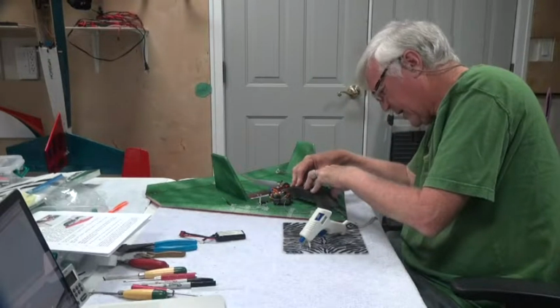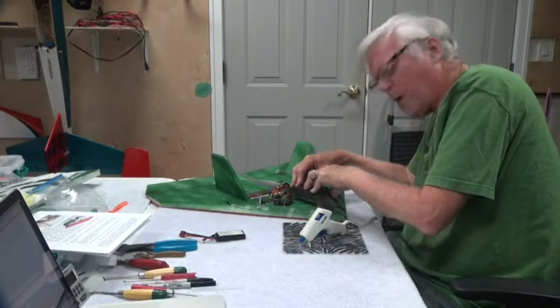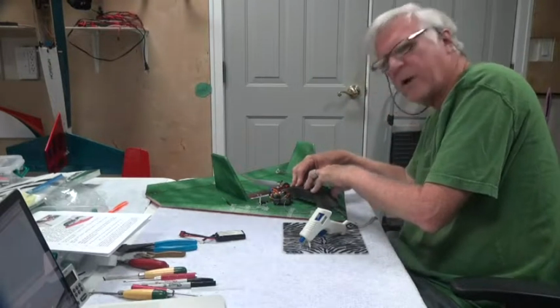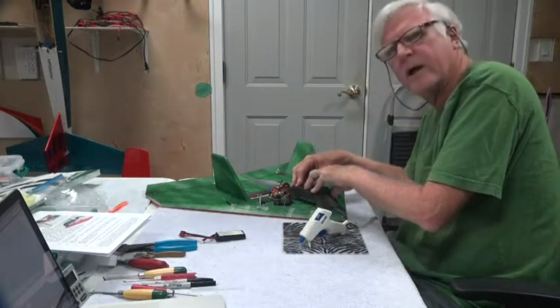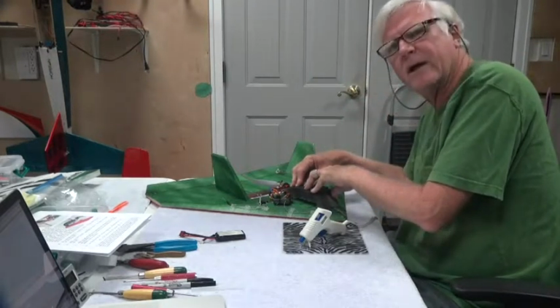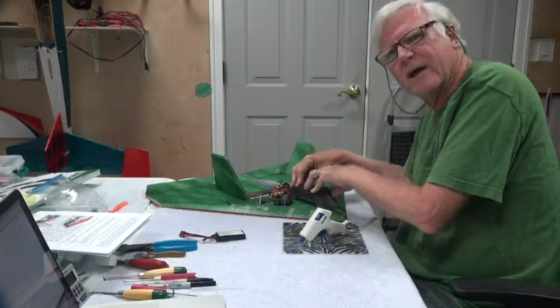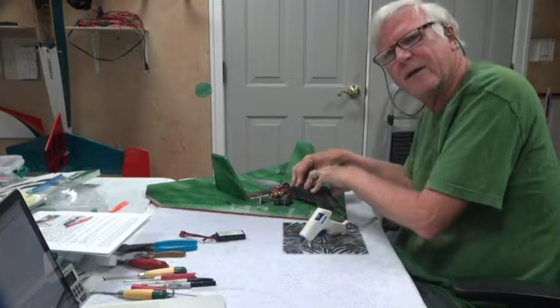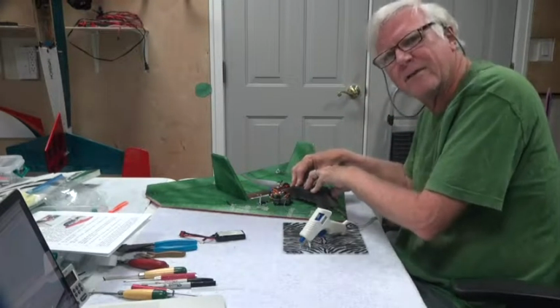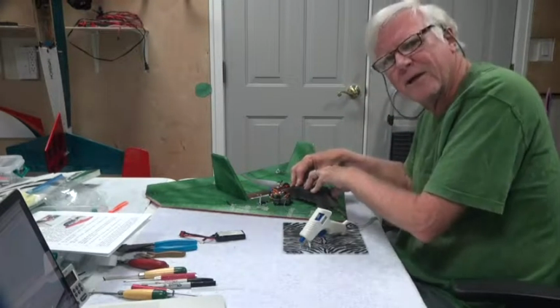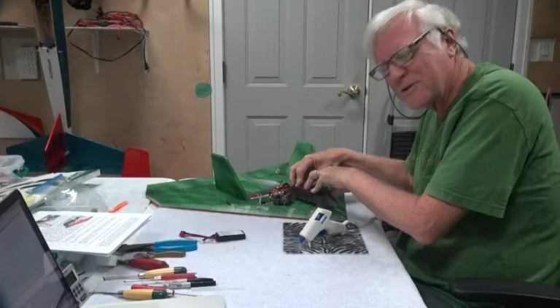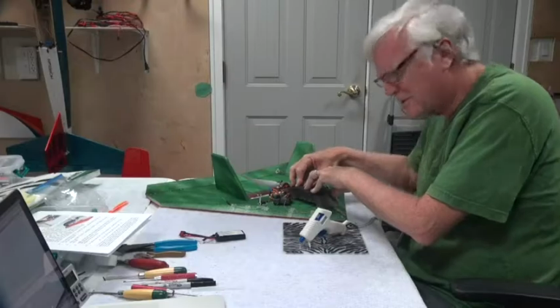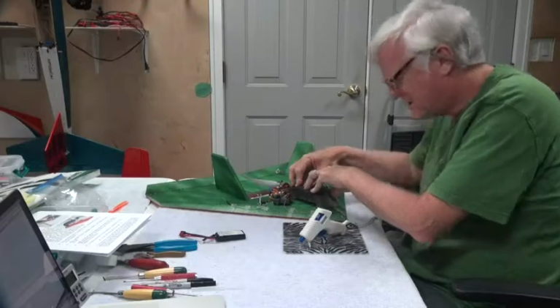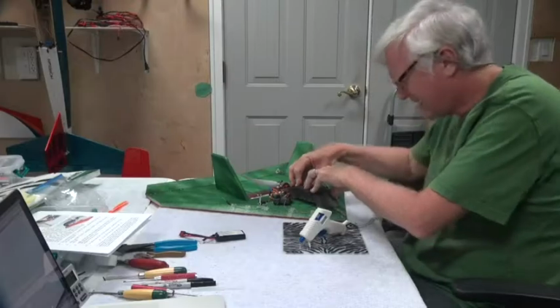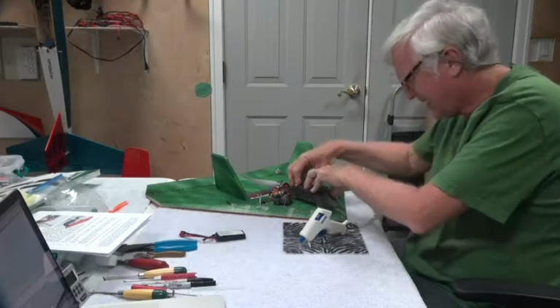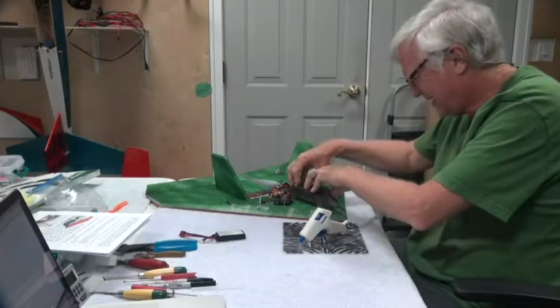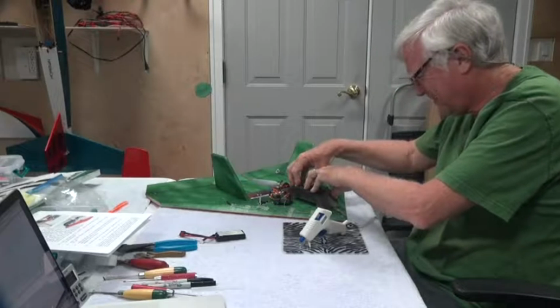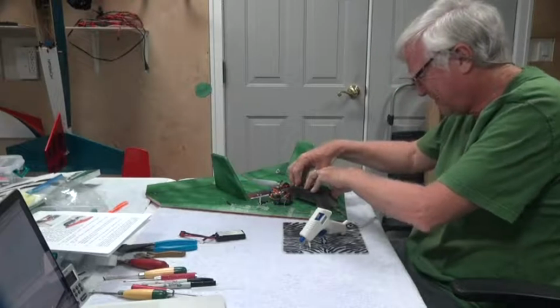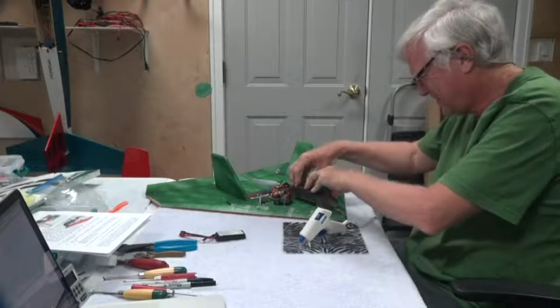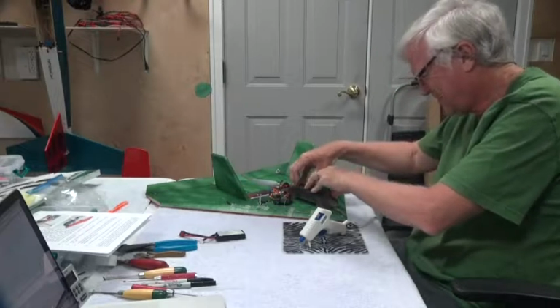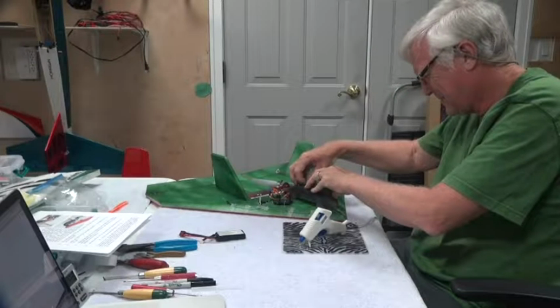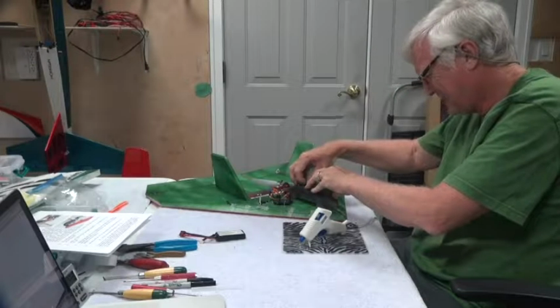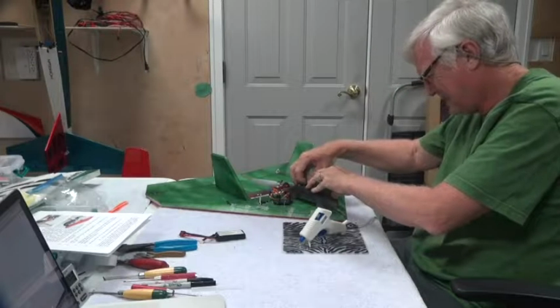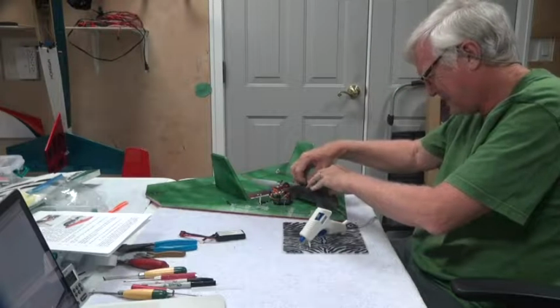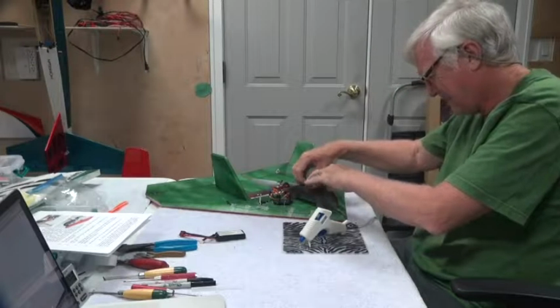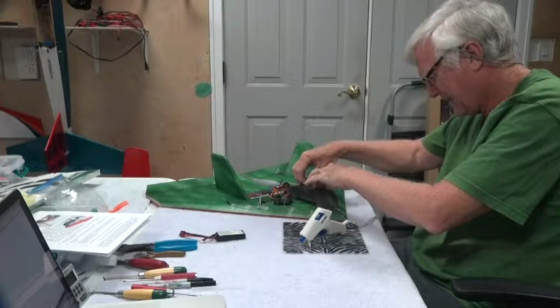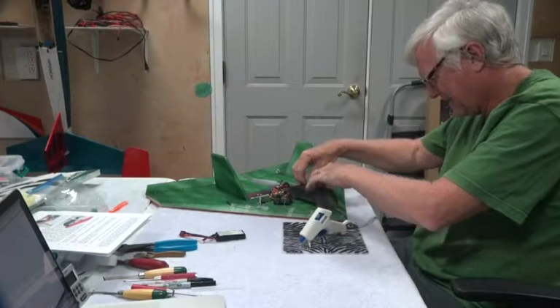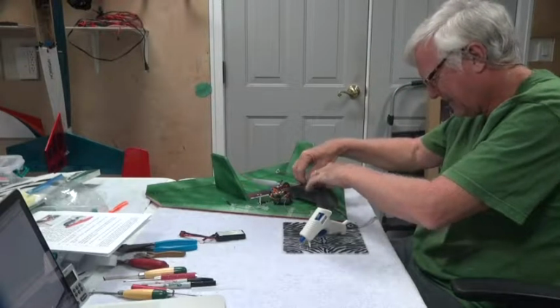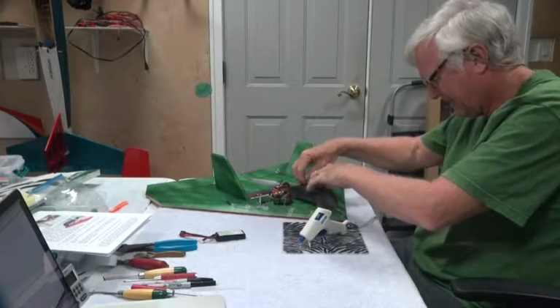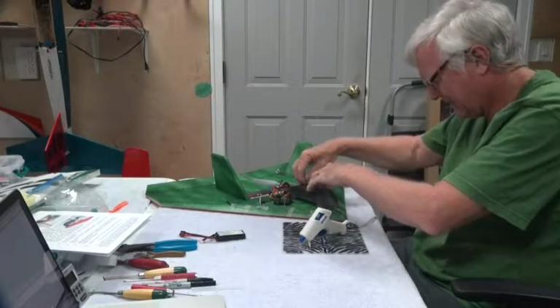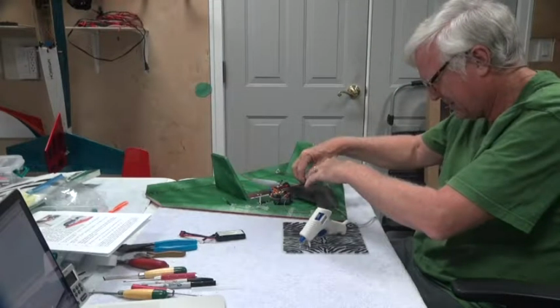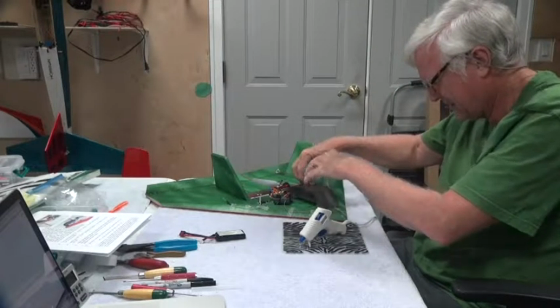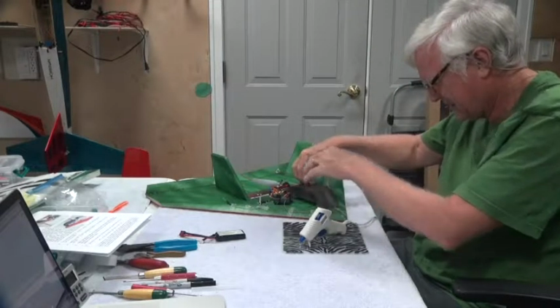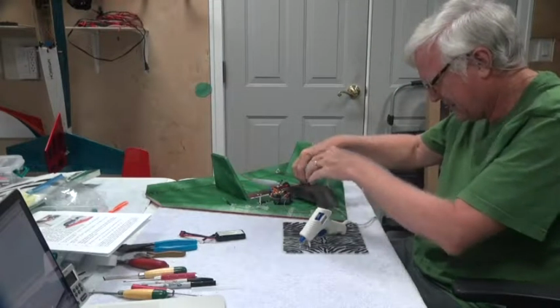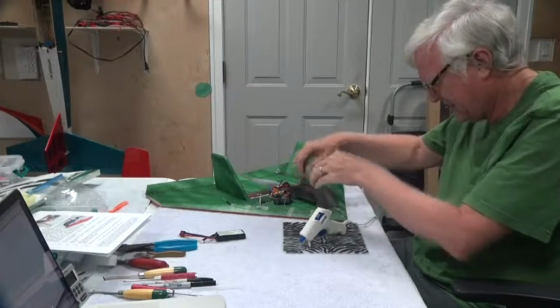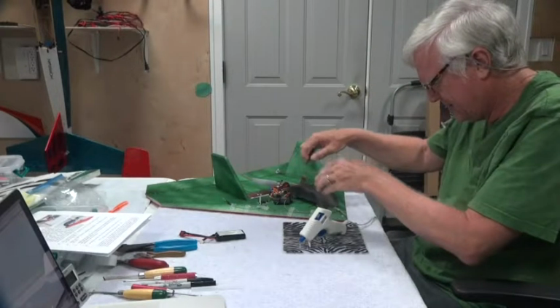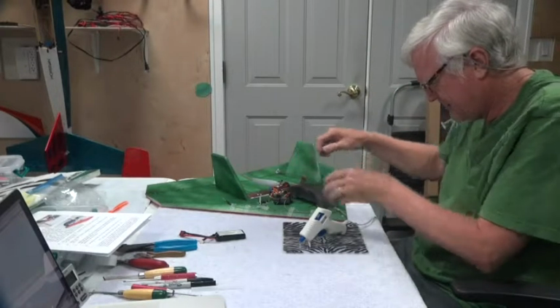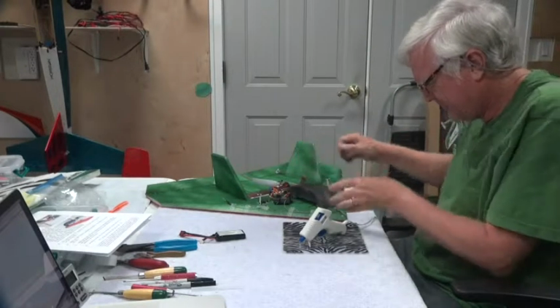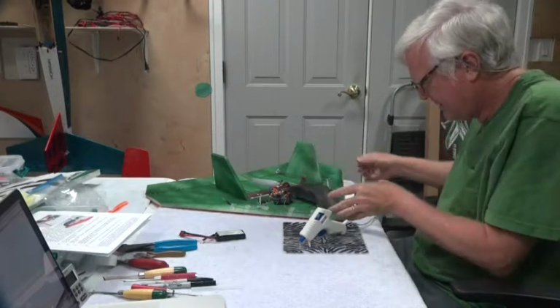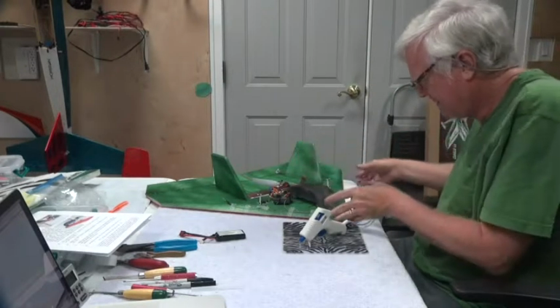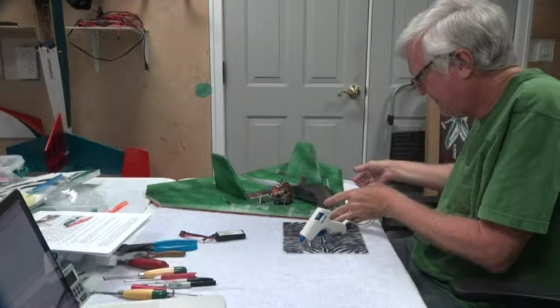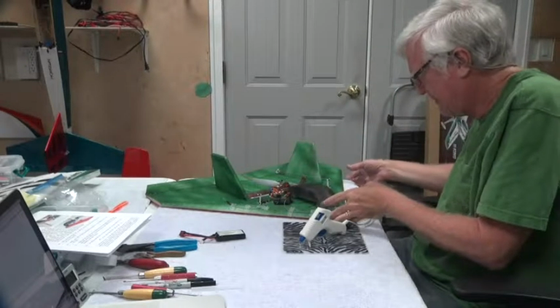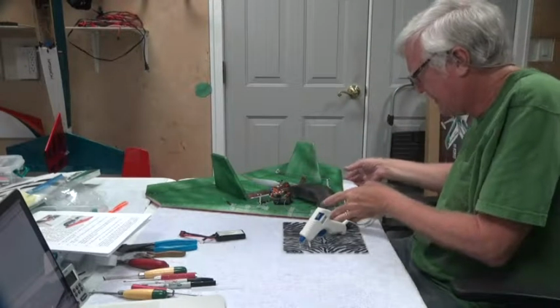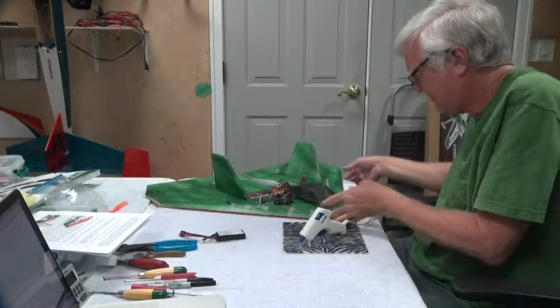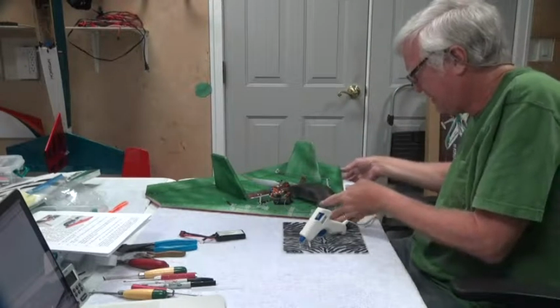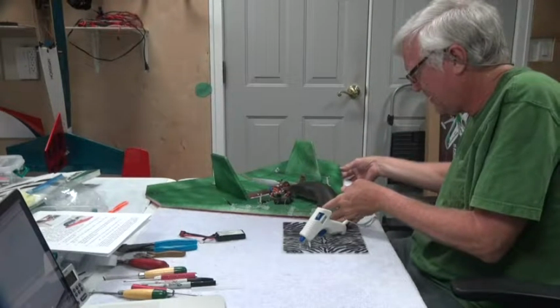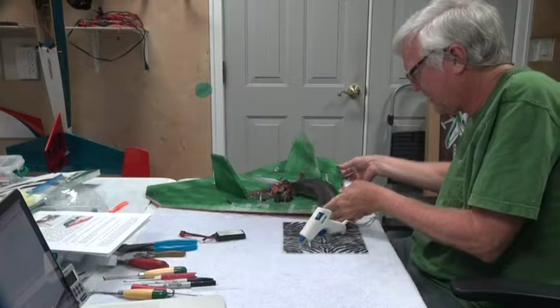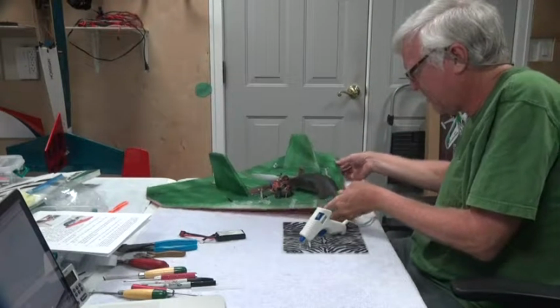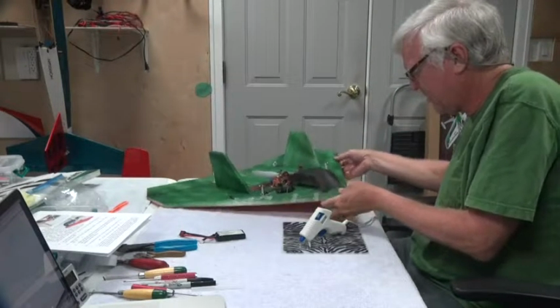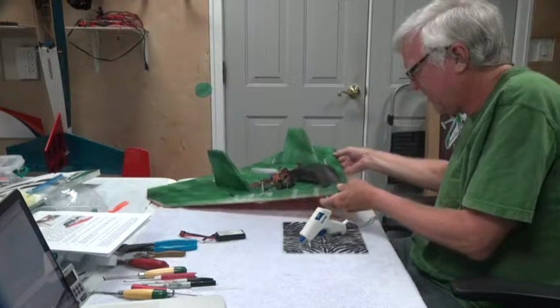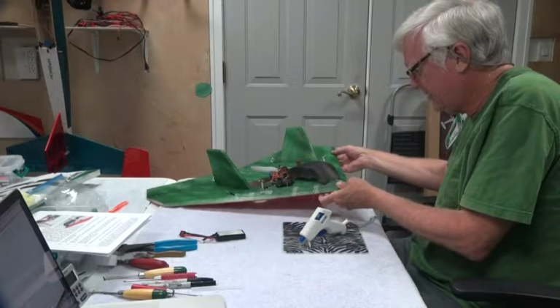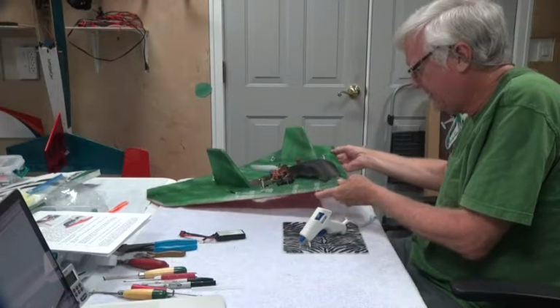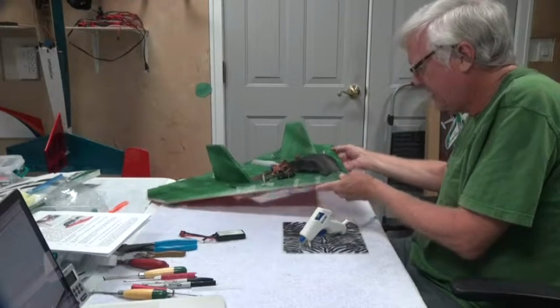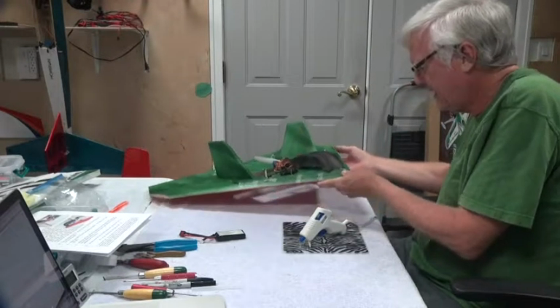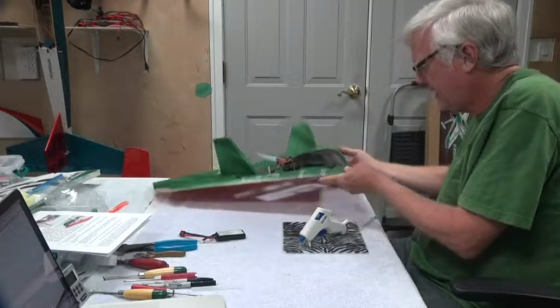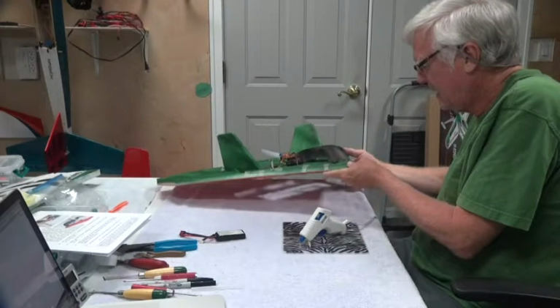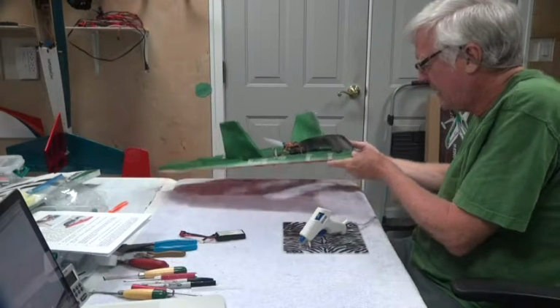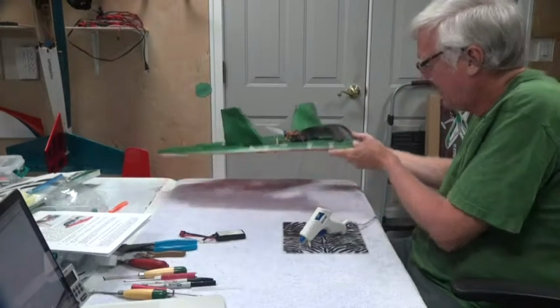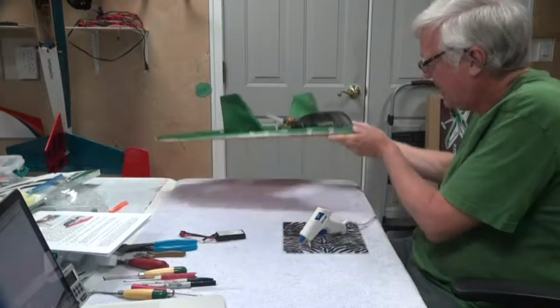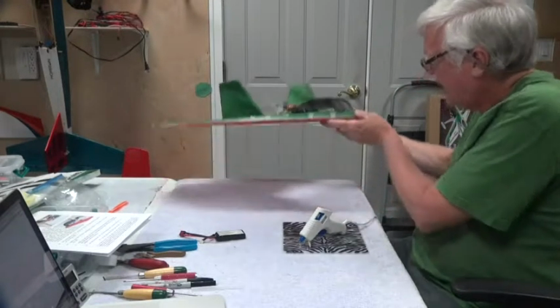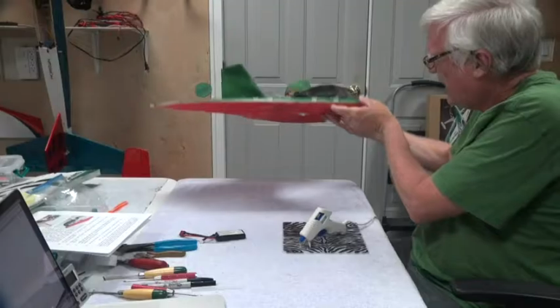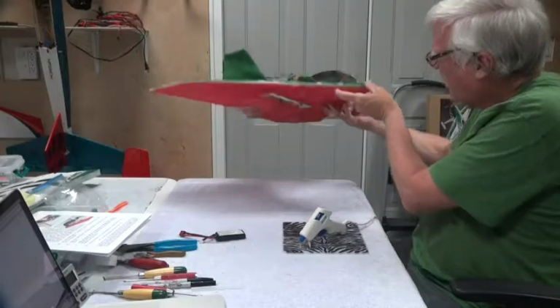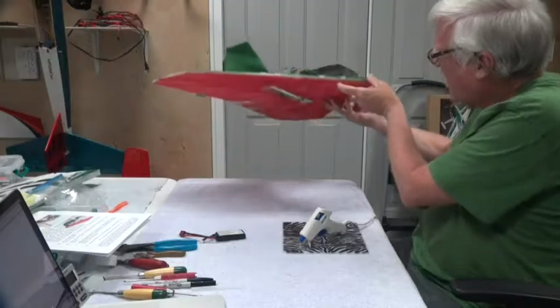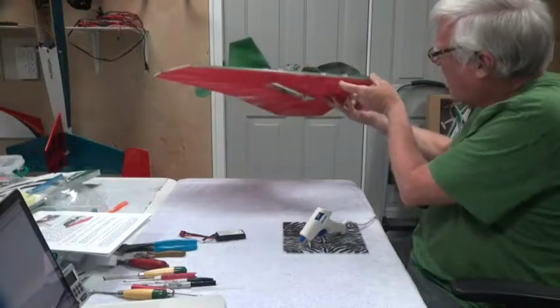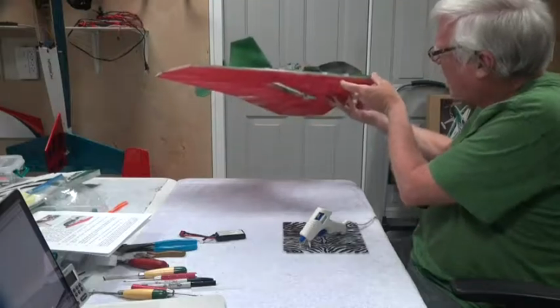Okay, I think that's good and solid. Let's let go and see. Yep, that looks pretty good.